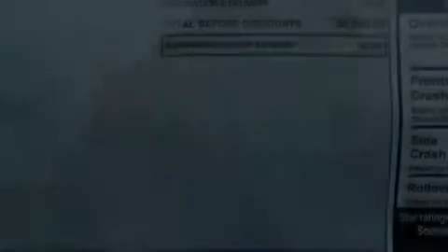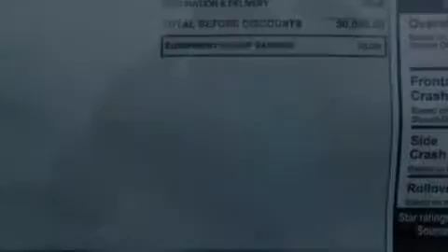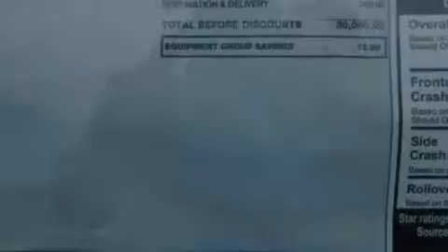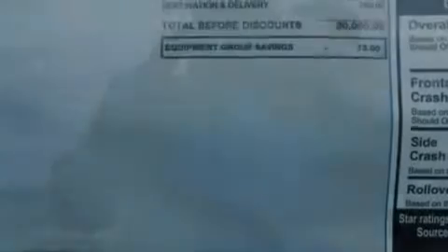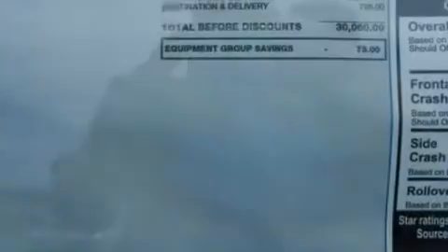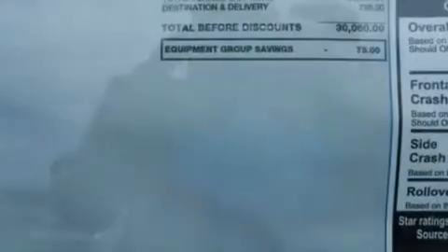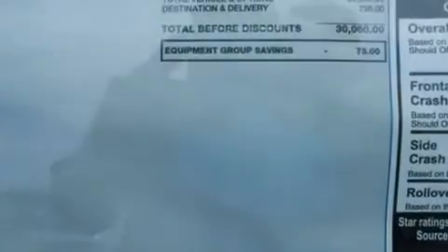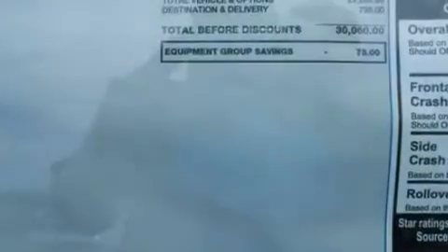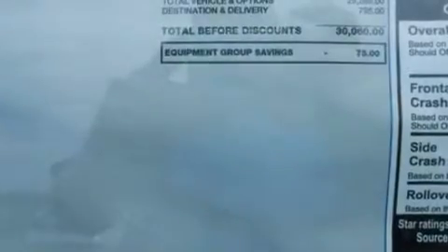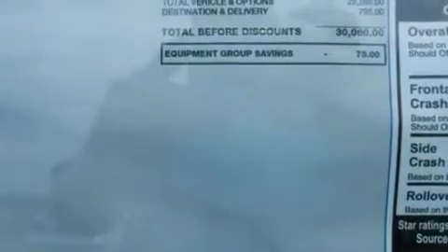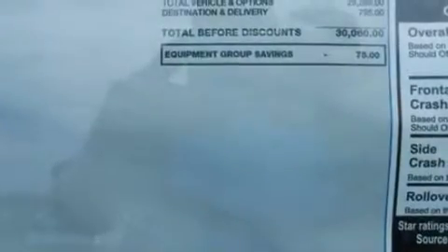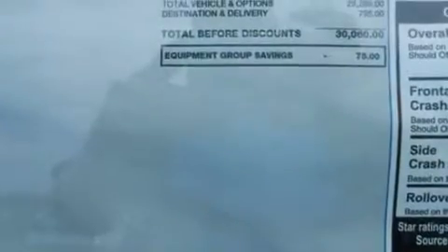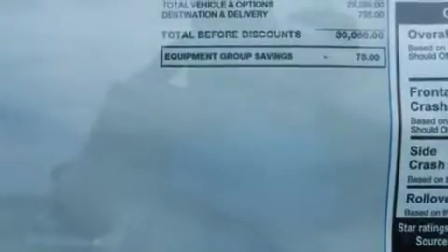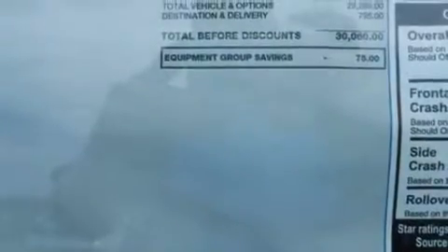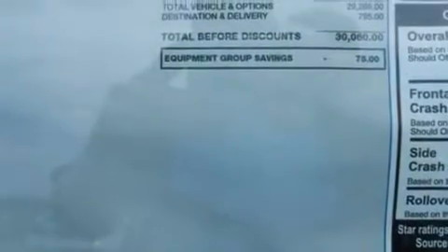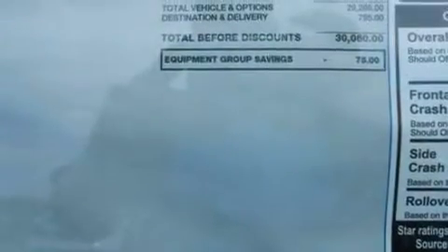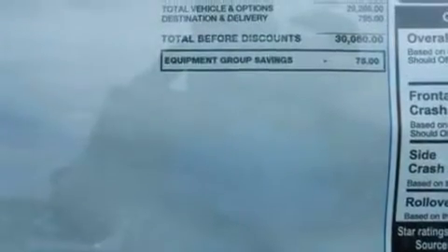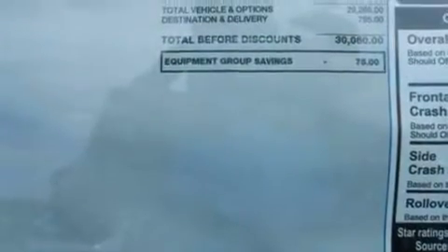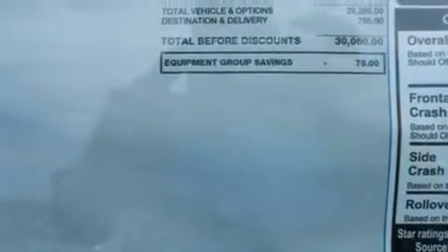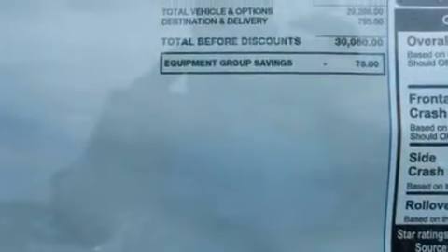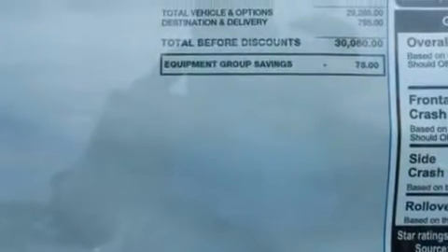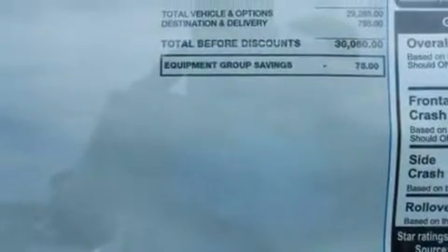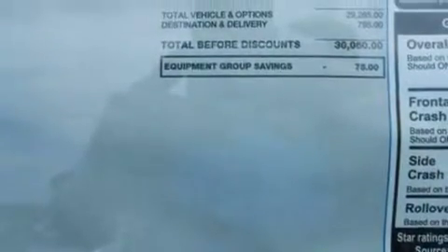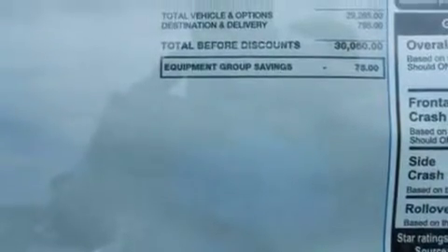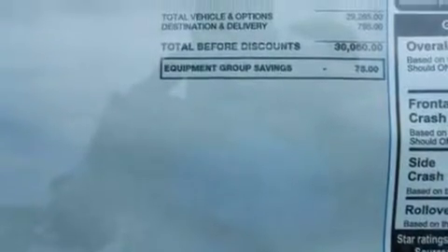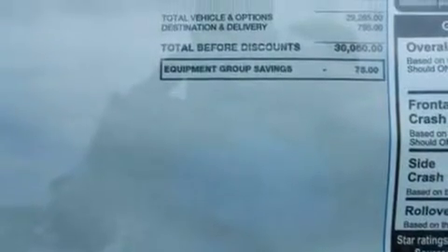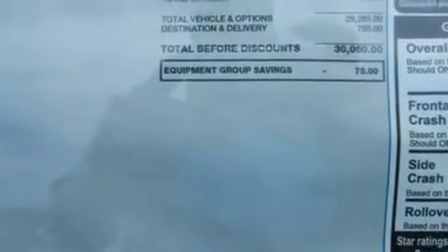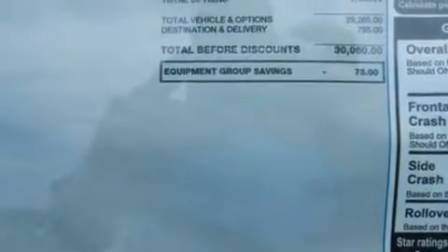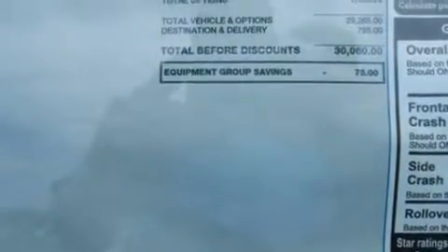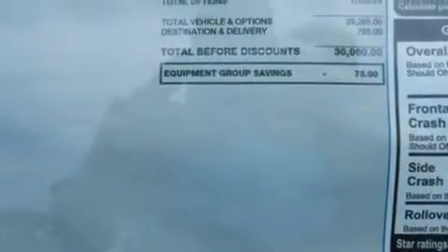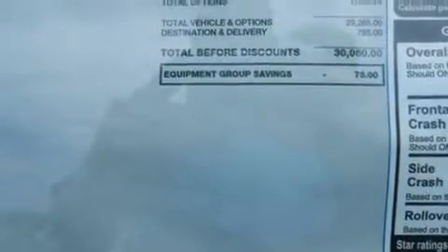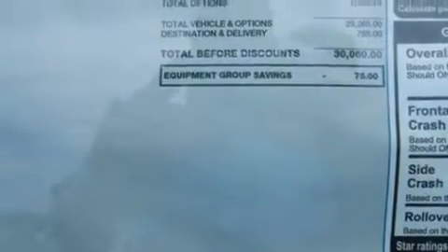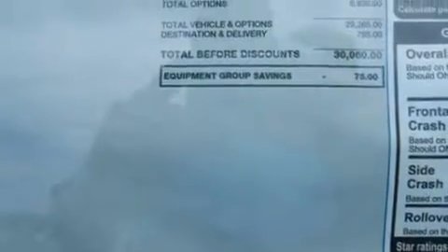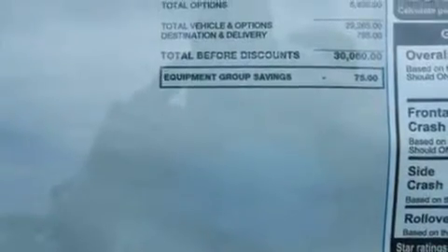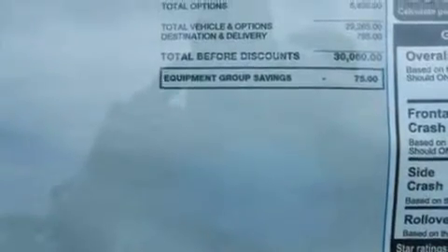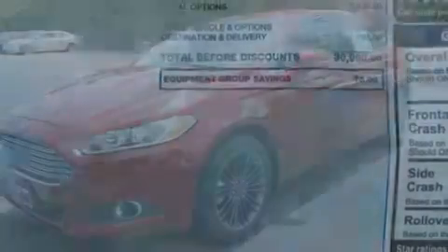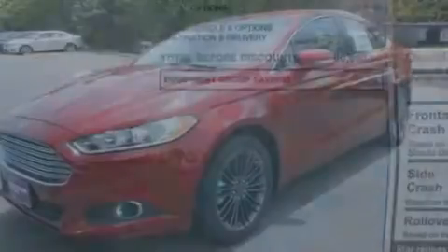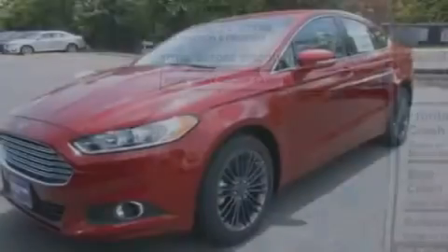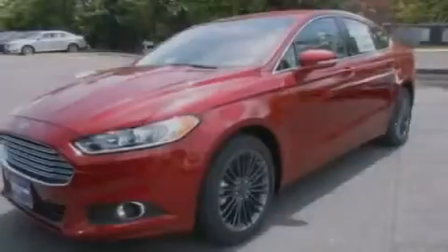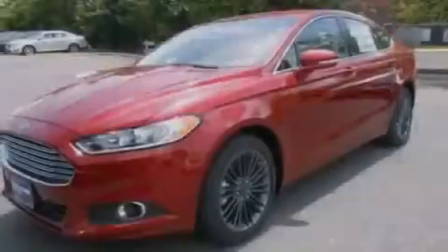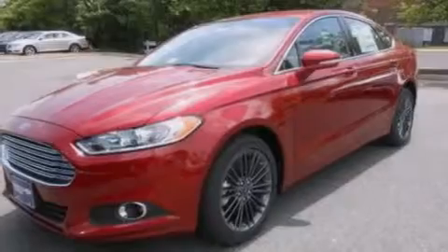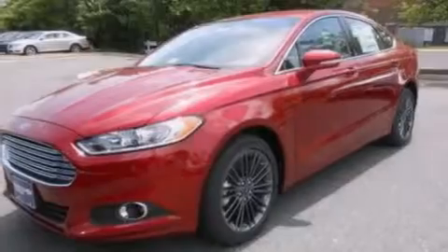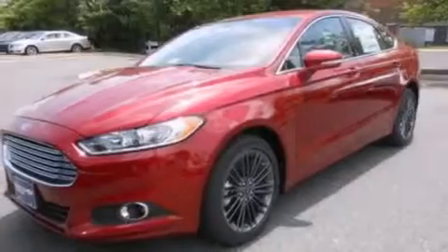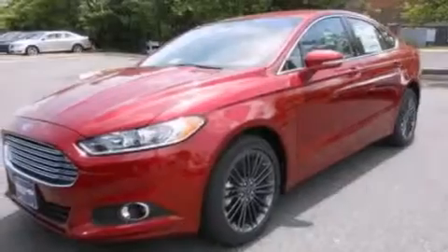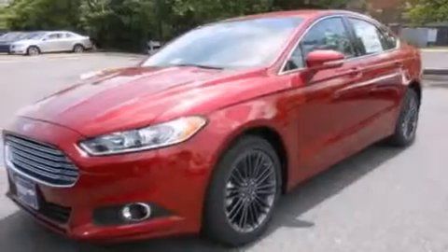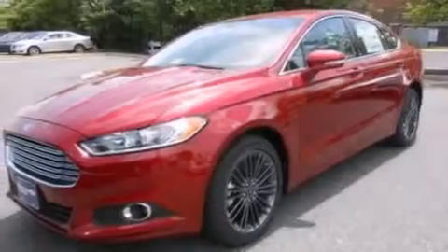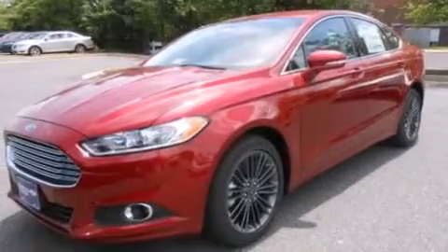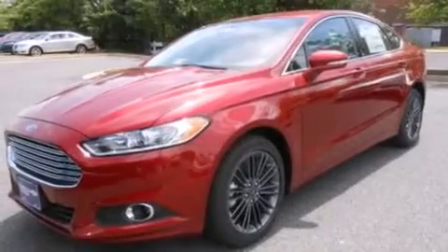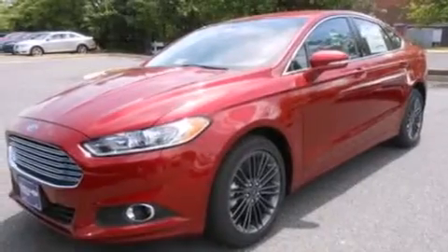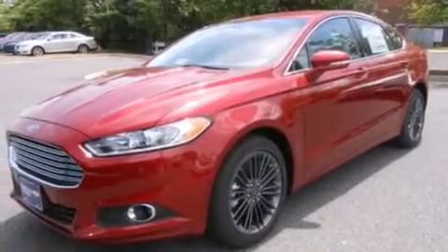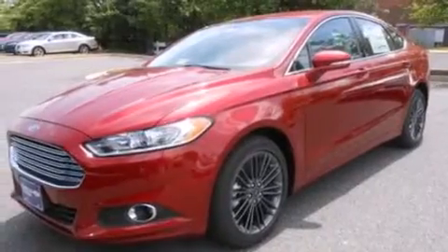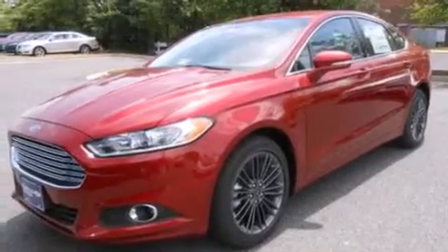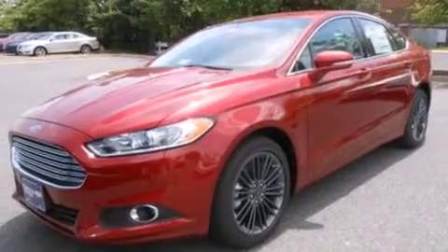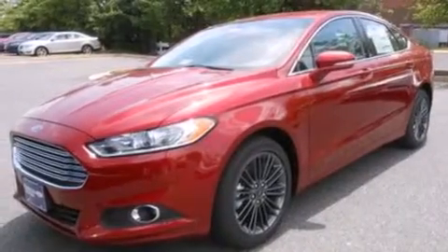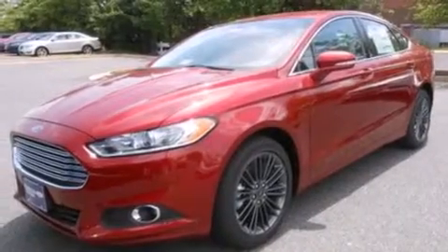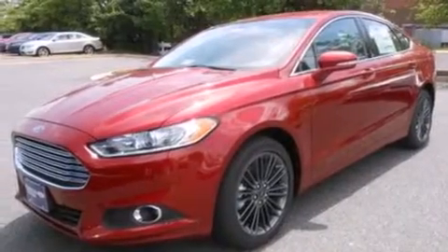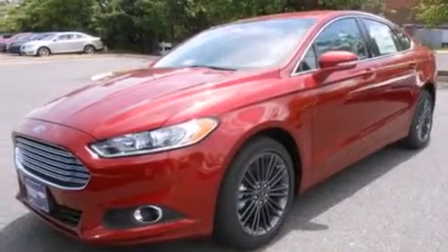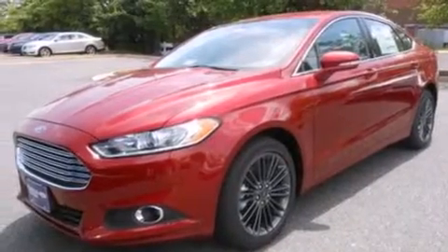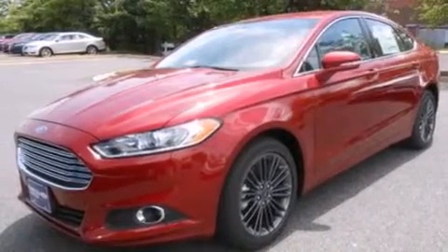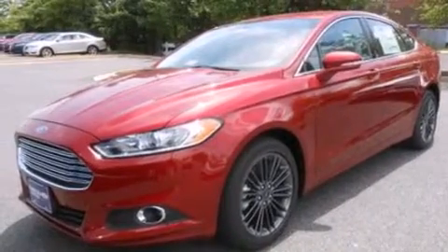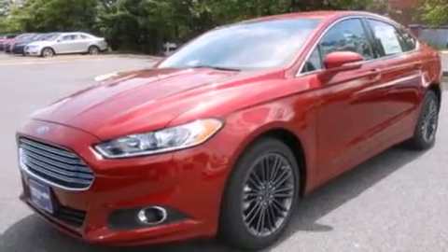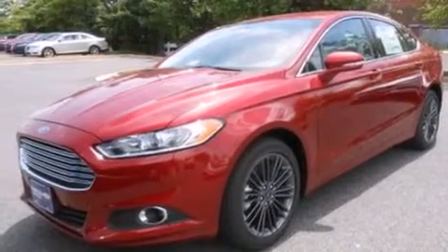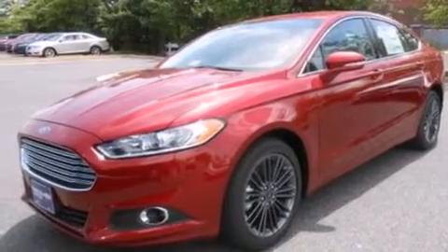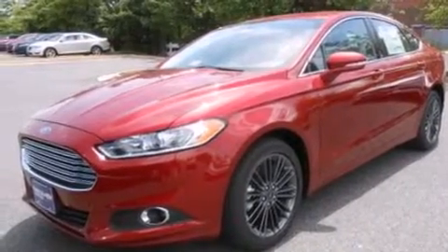Additional features include rear seat child-proof door locks, a rear folding seat, full power accessories, and a rear window defroster.